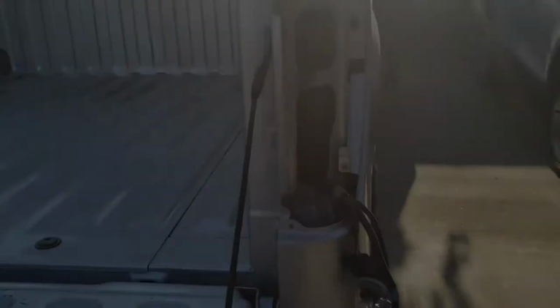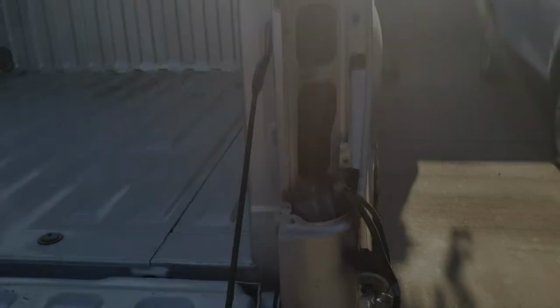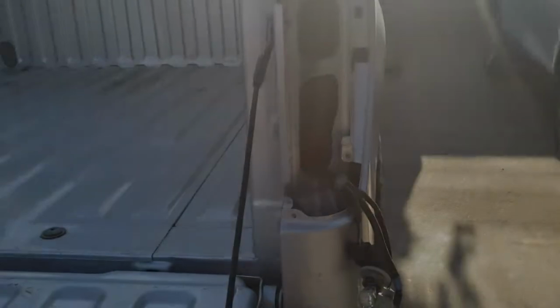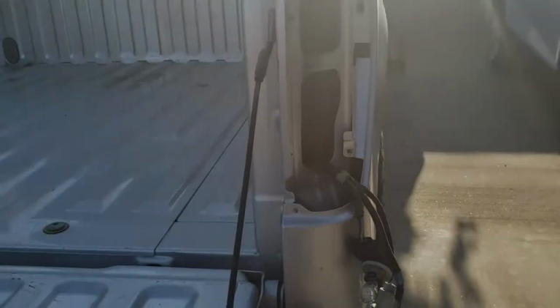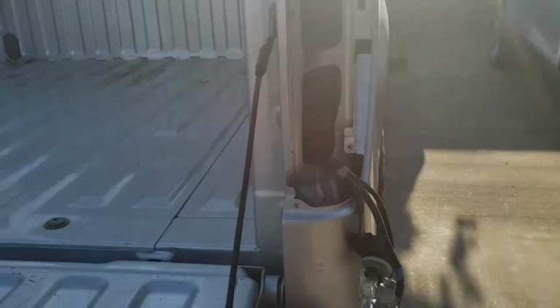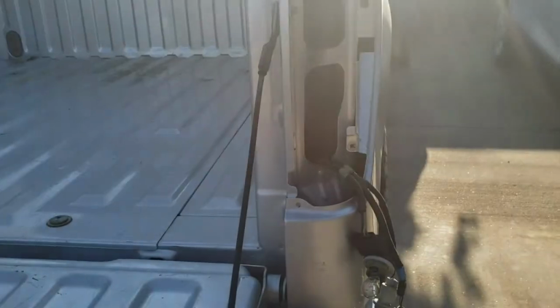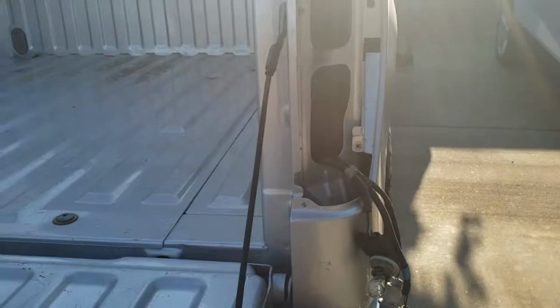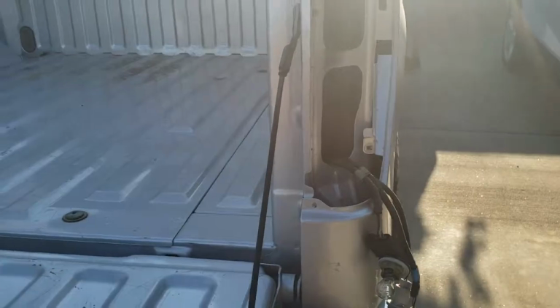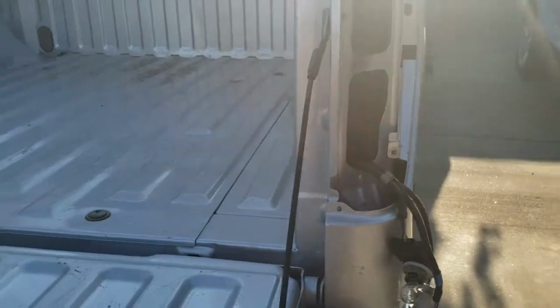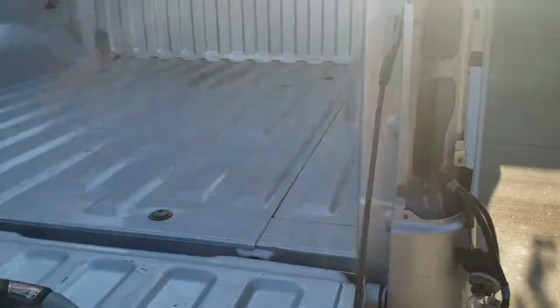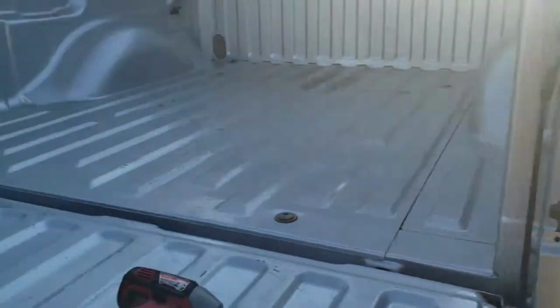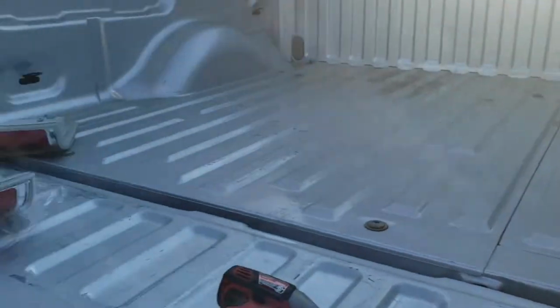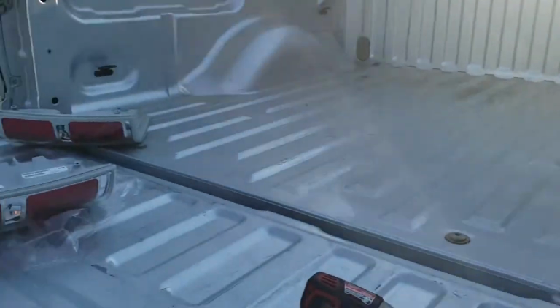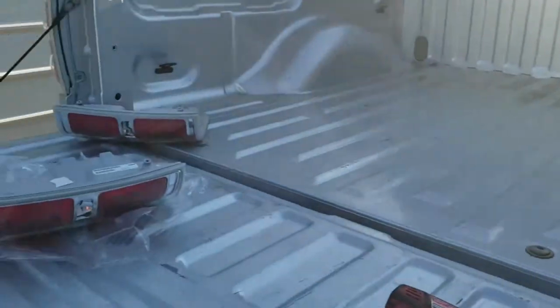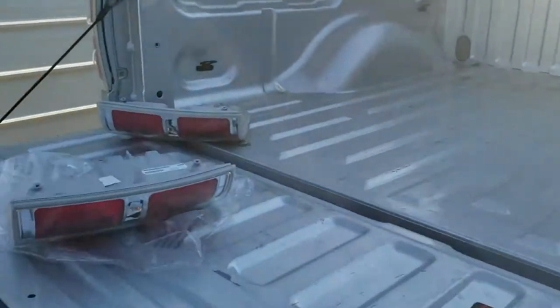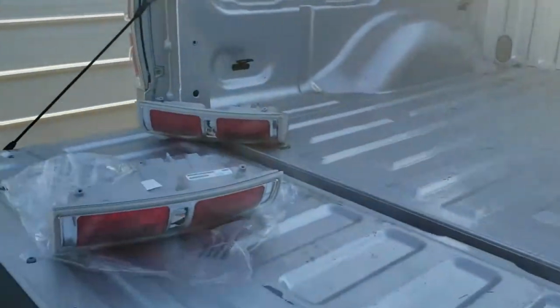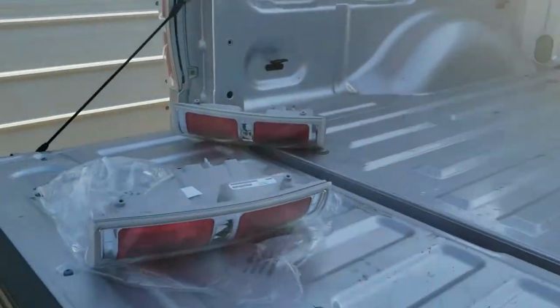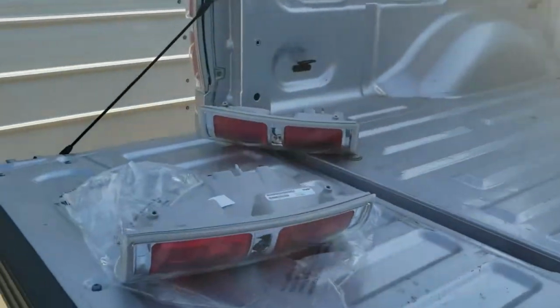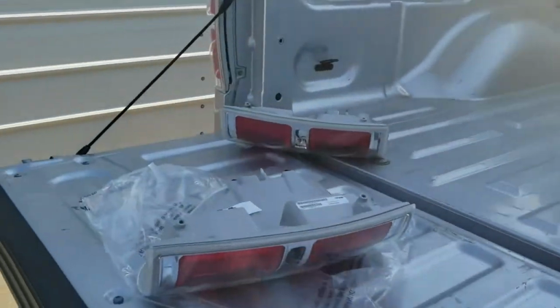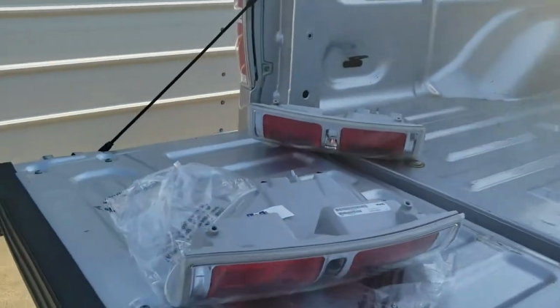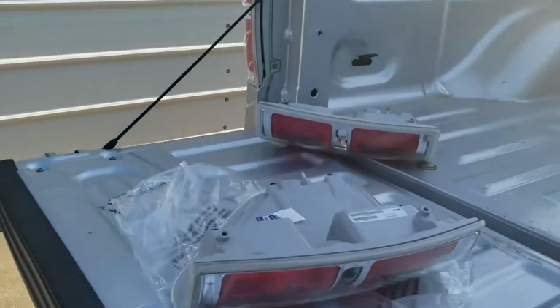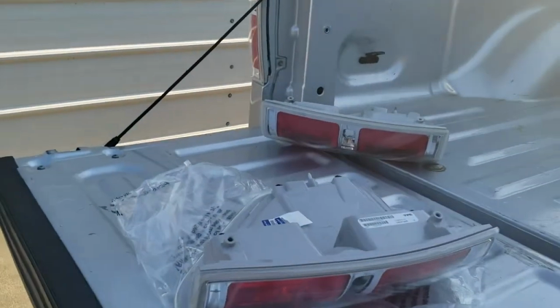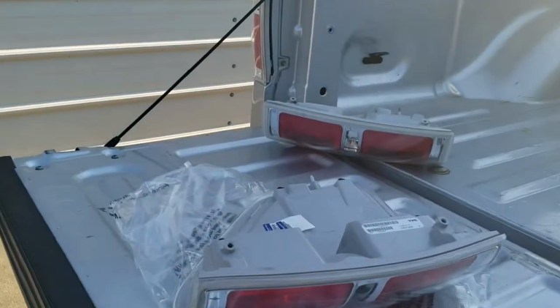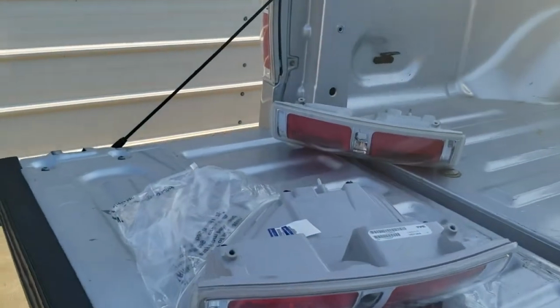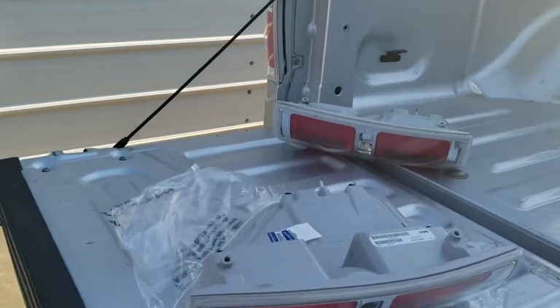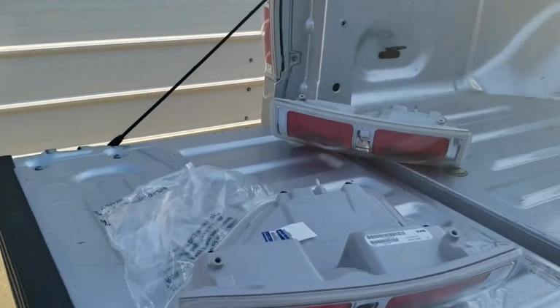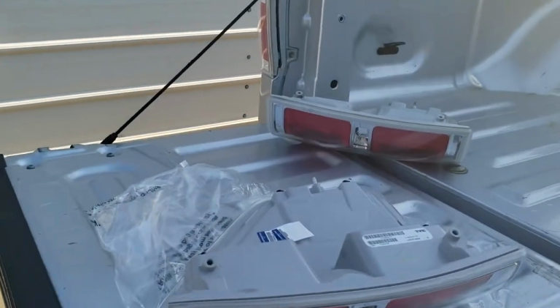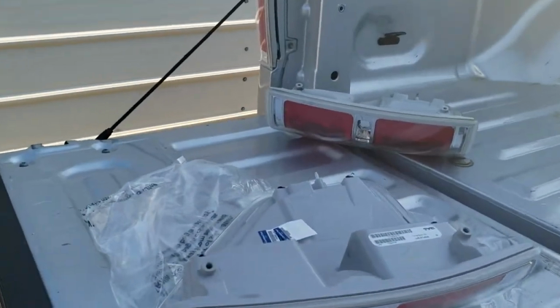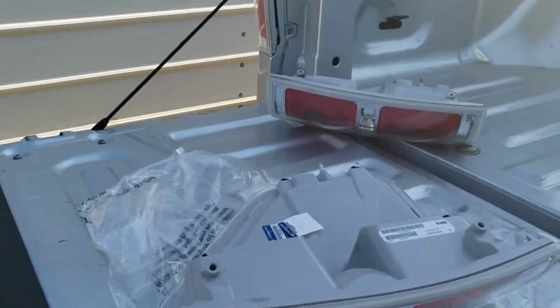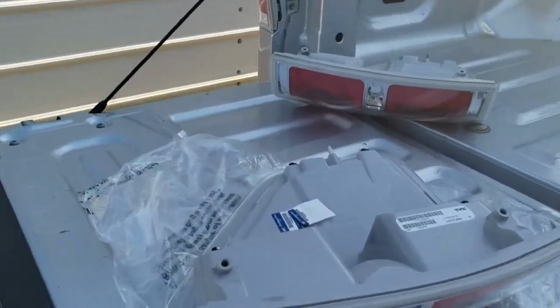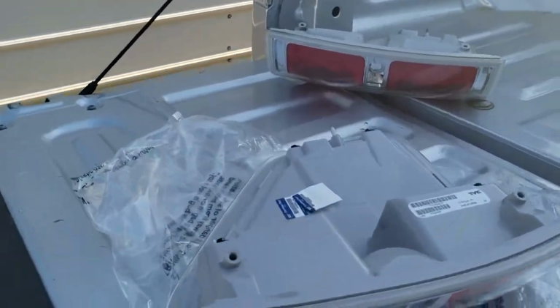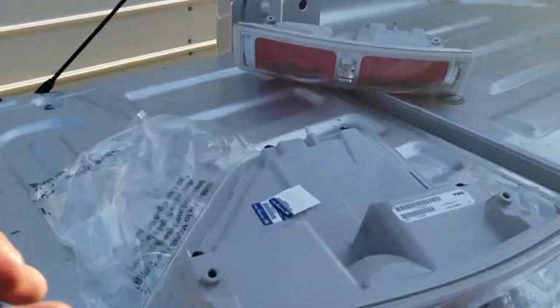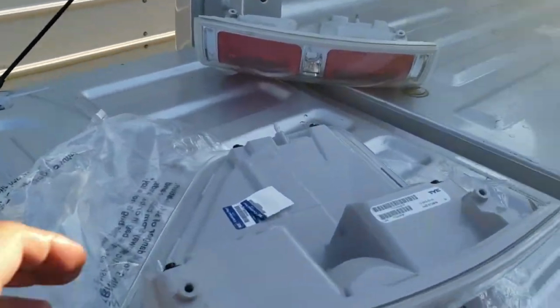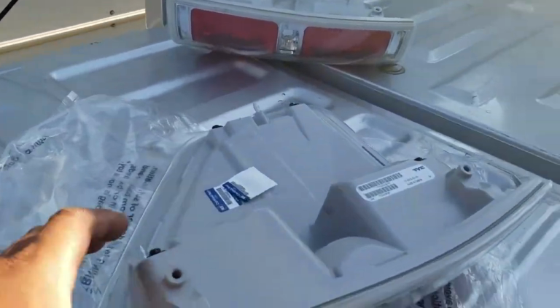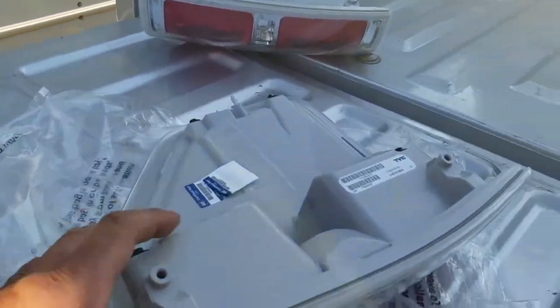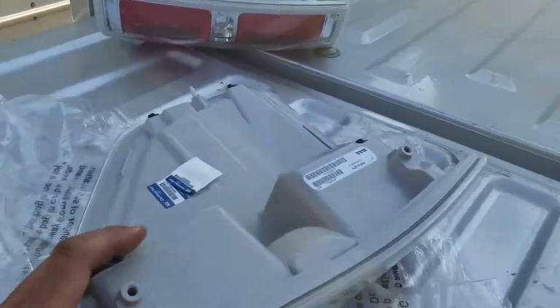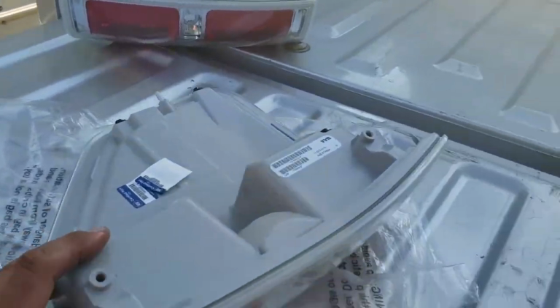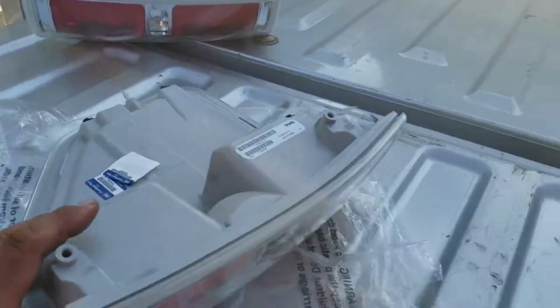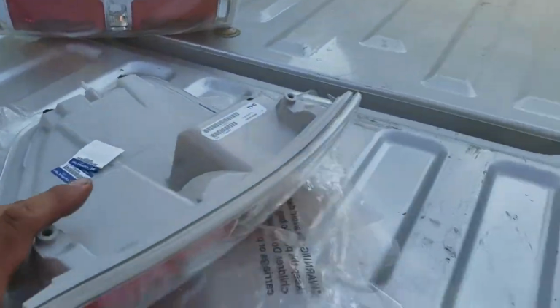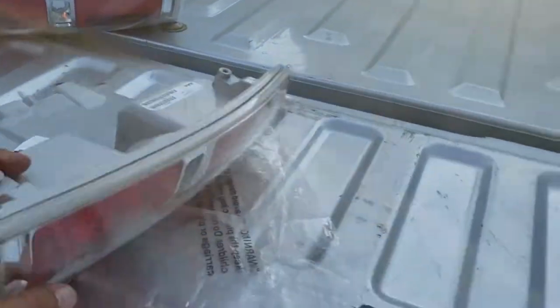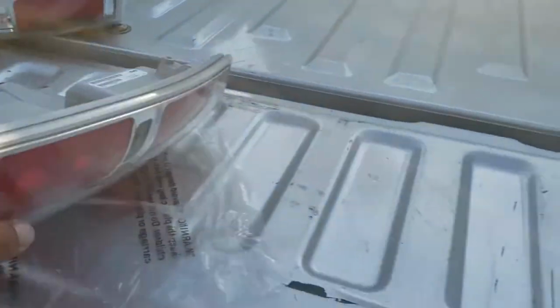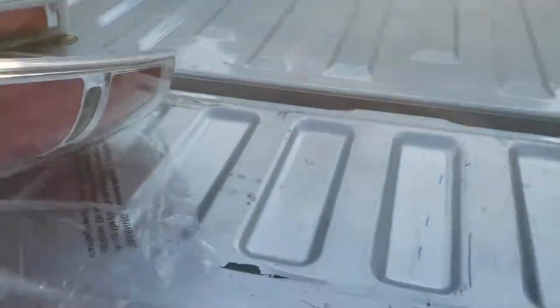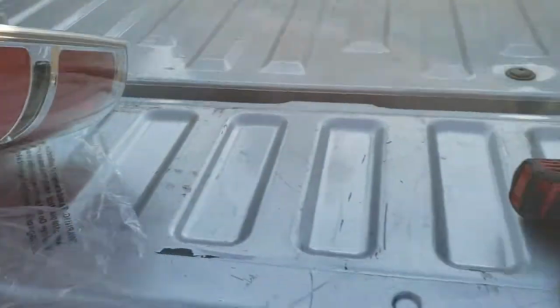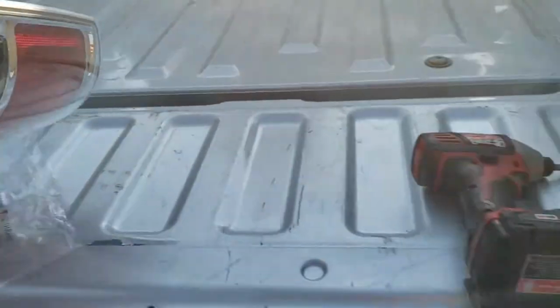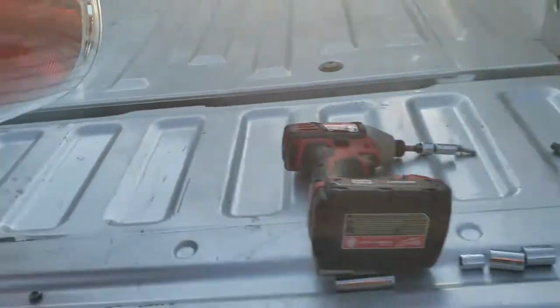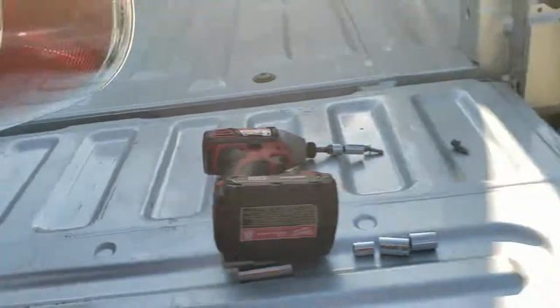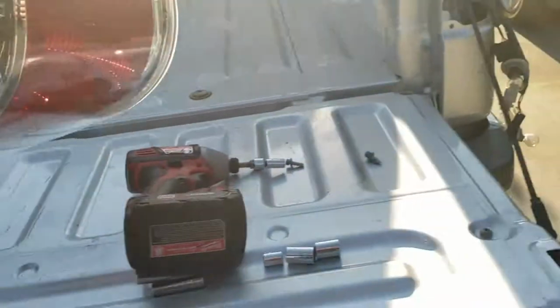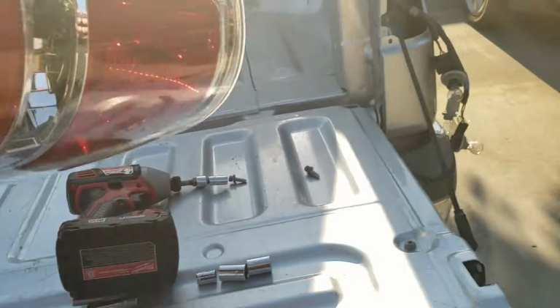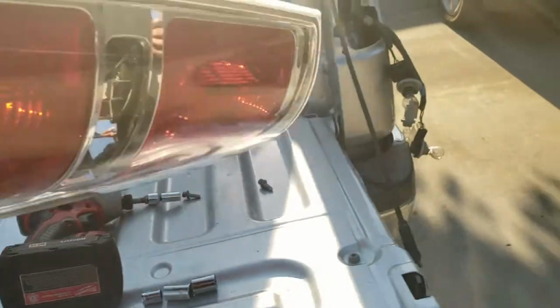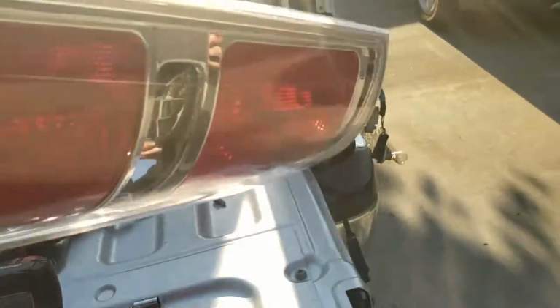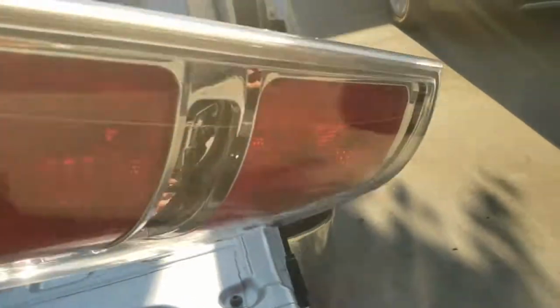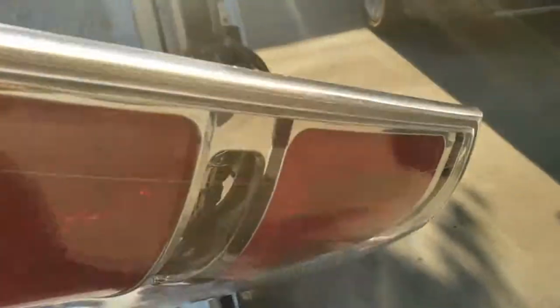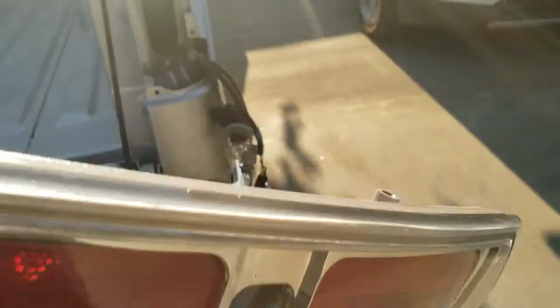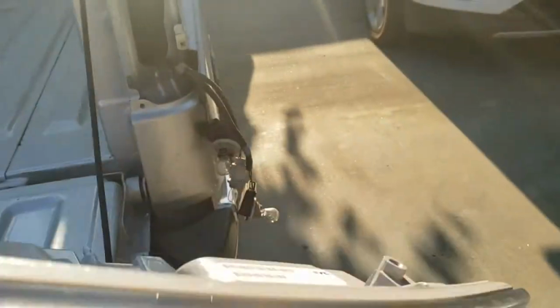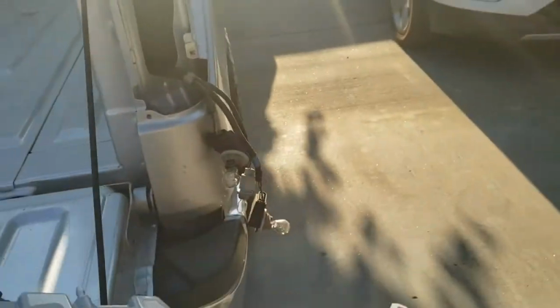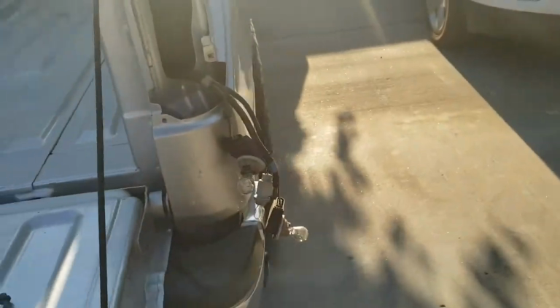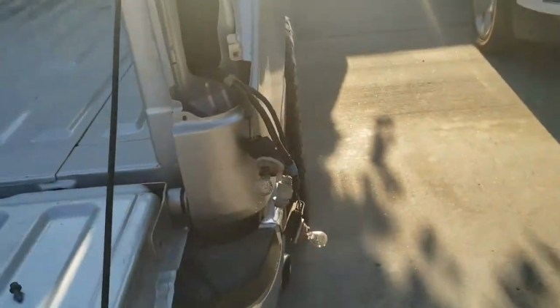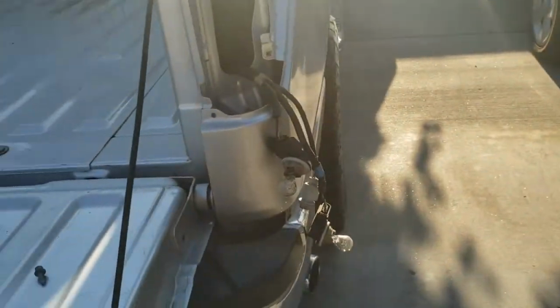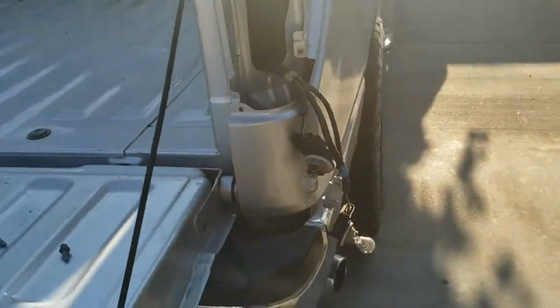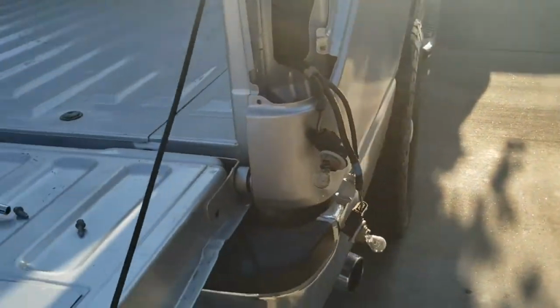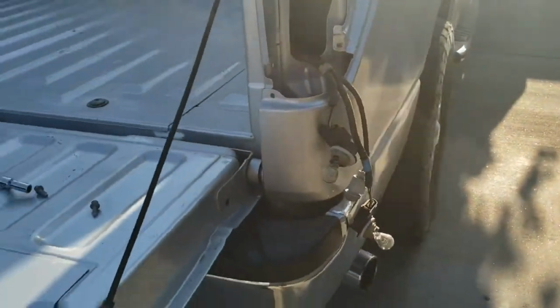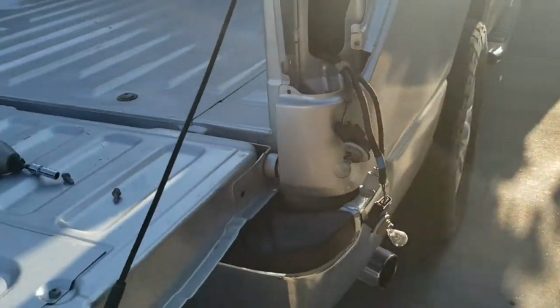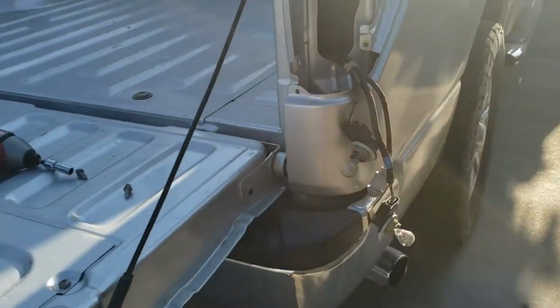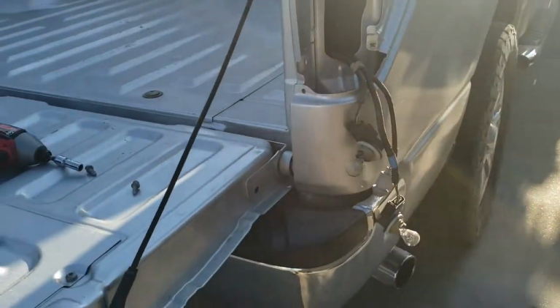Today we're going to install a new rear taillight passenger side on a 2012 Ford F-150.